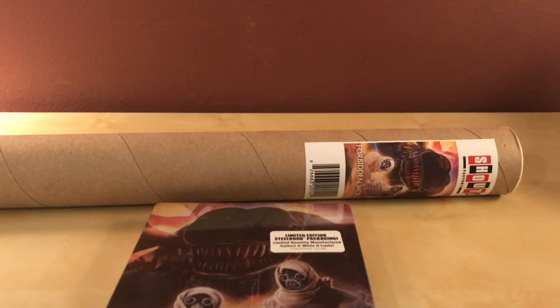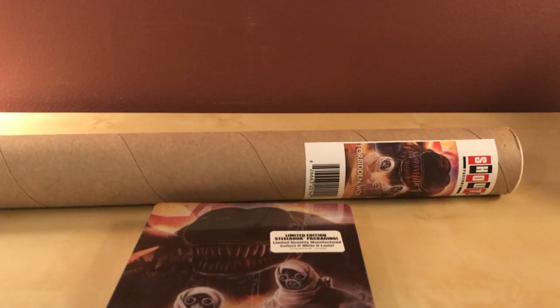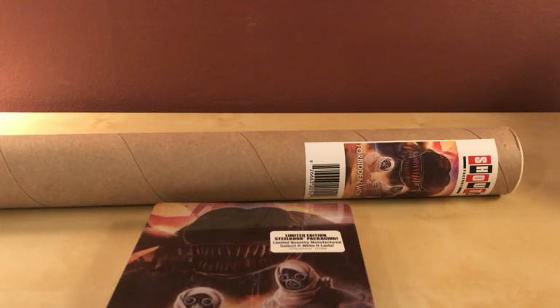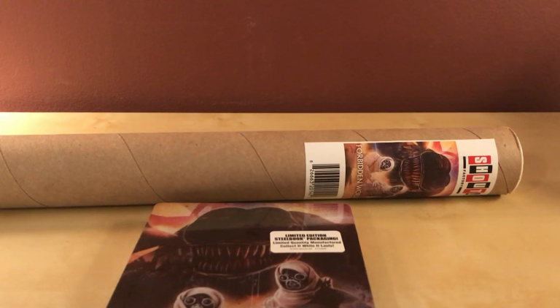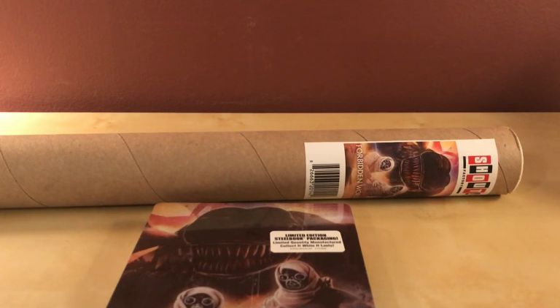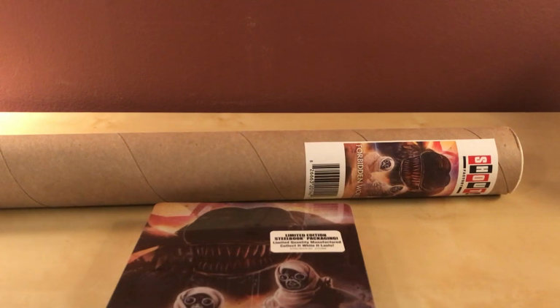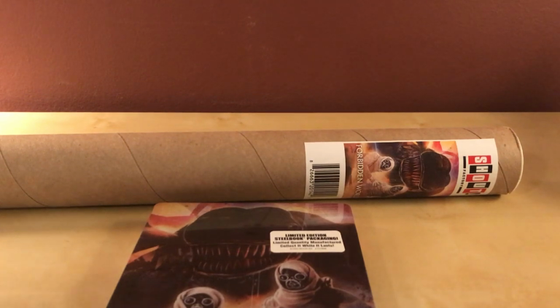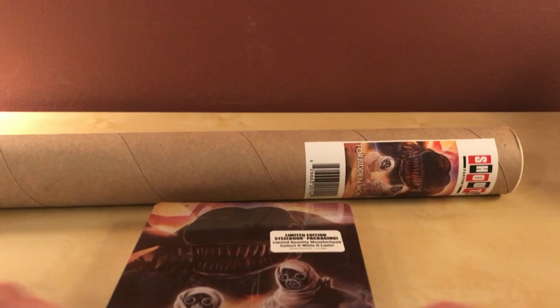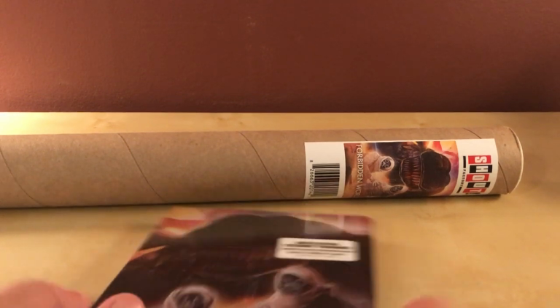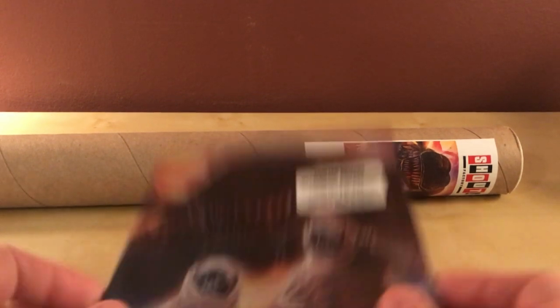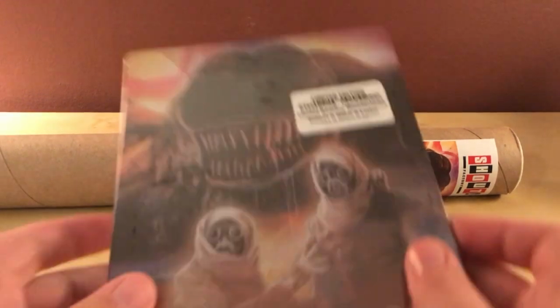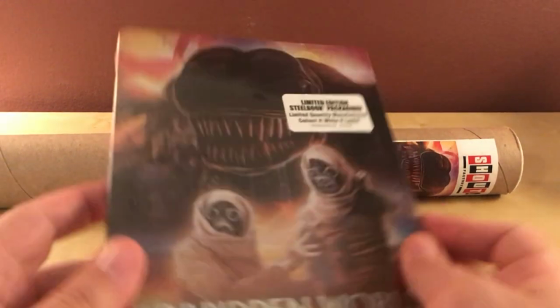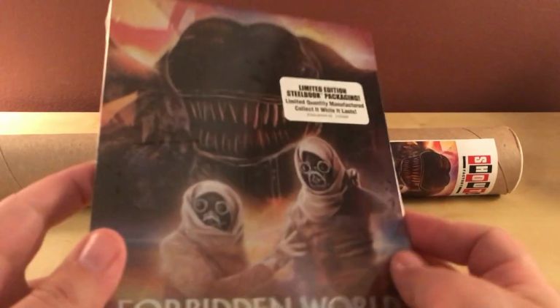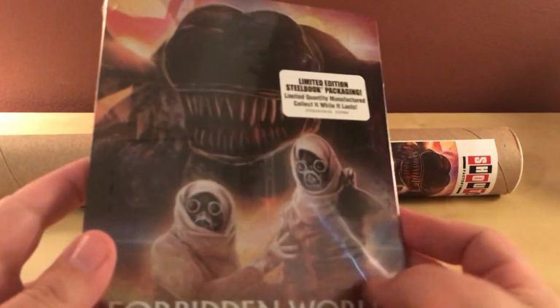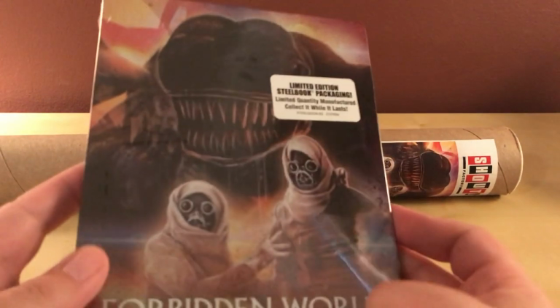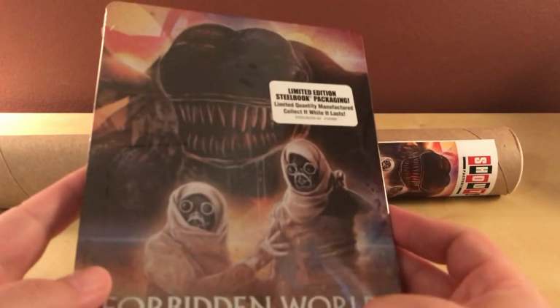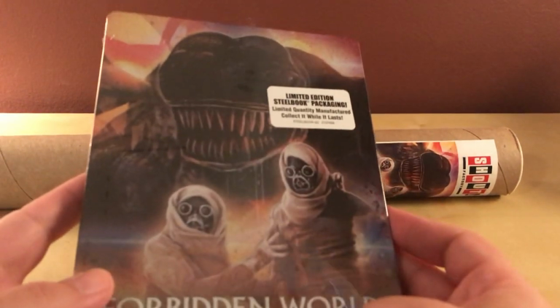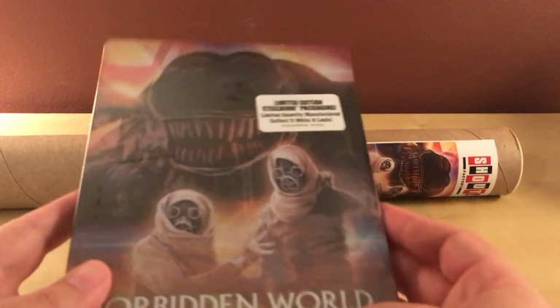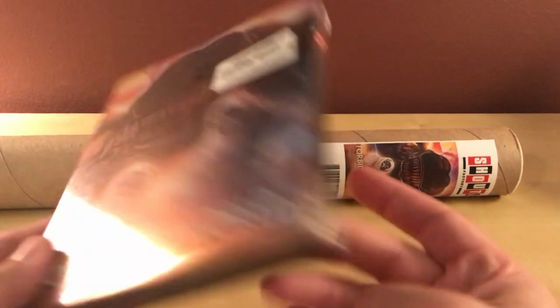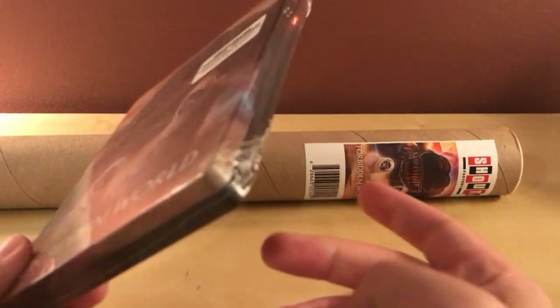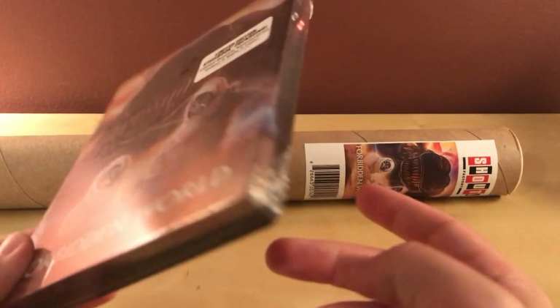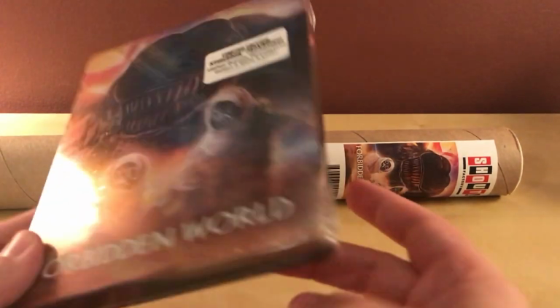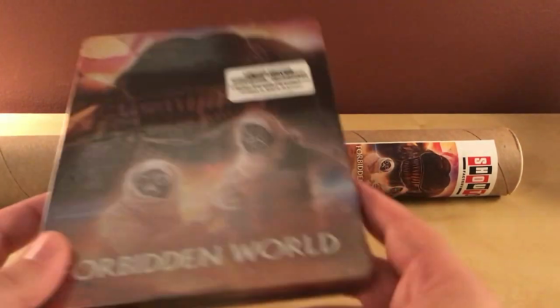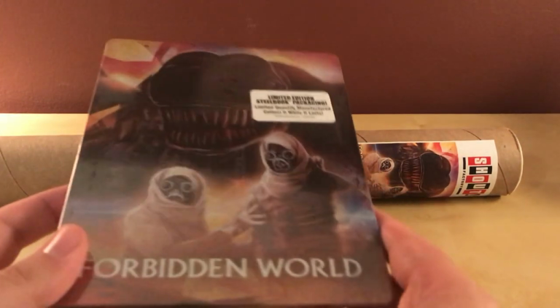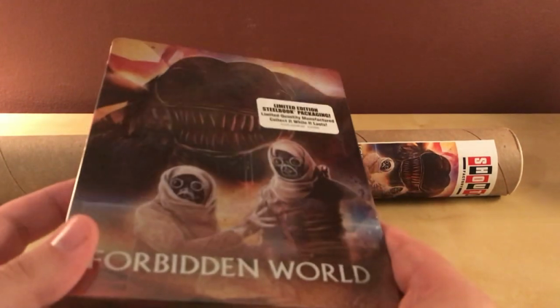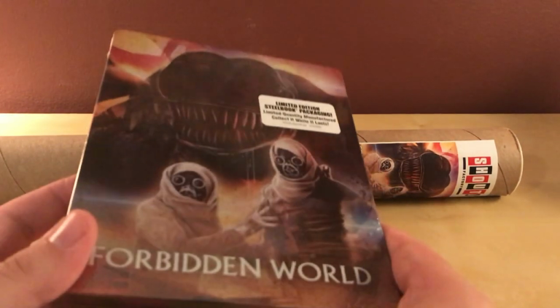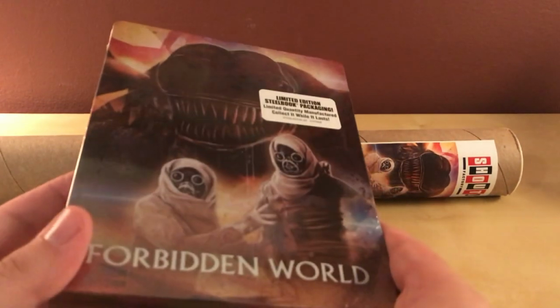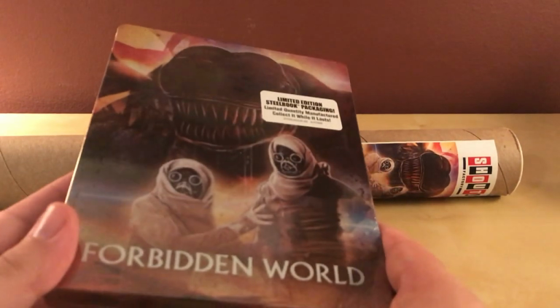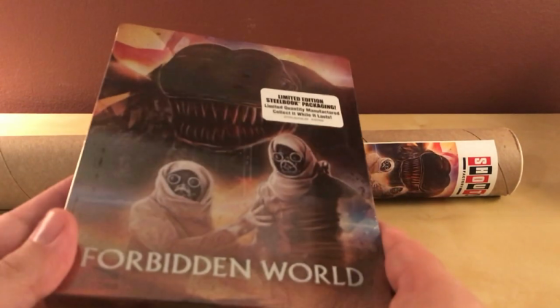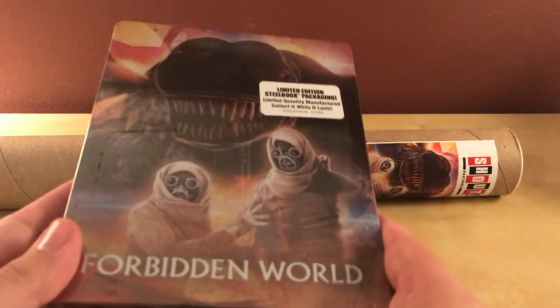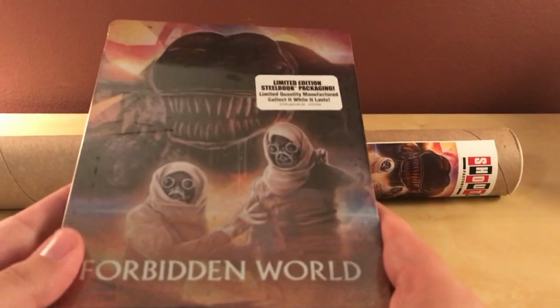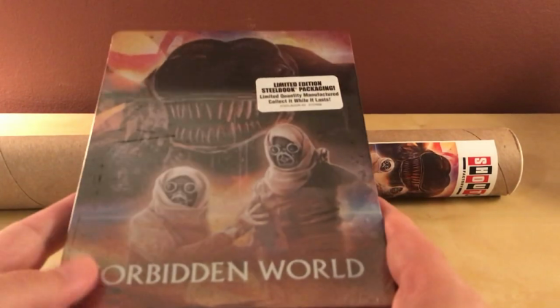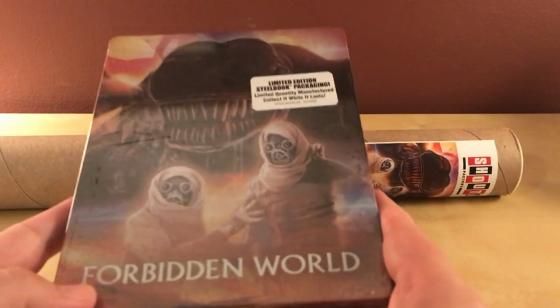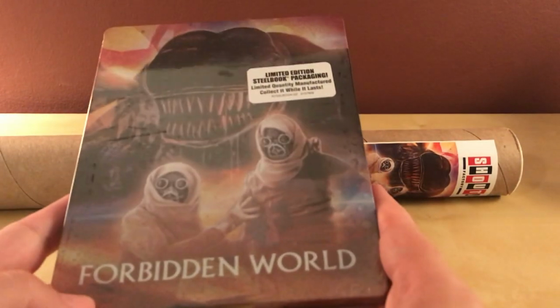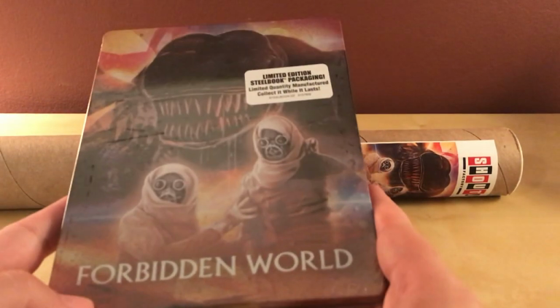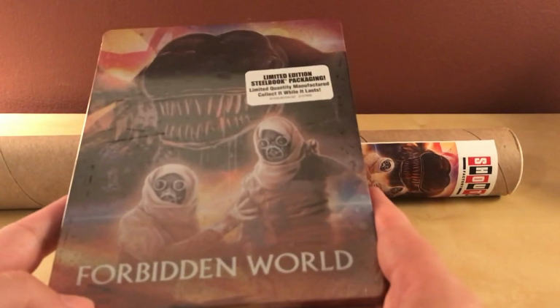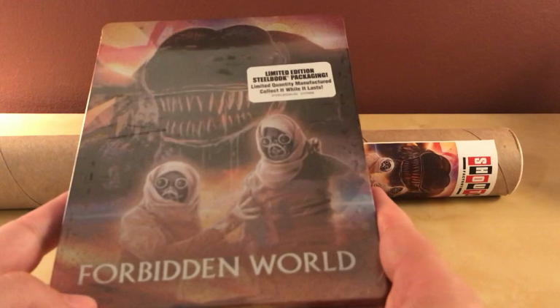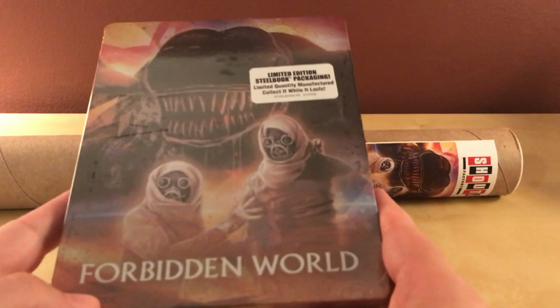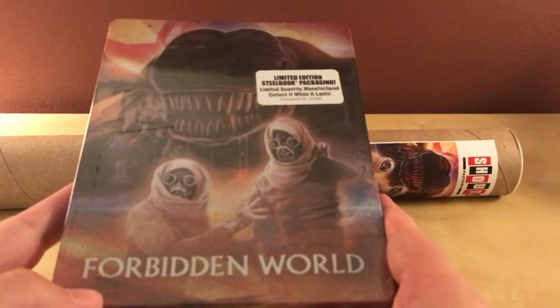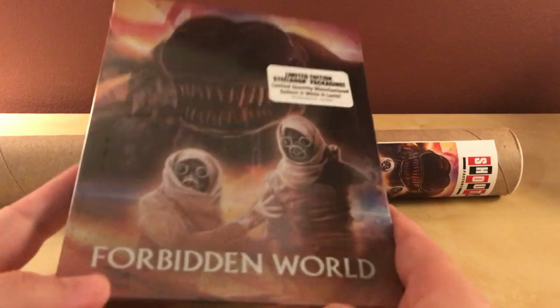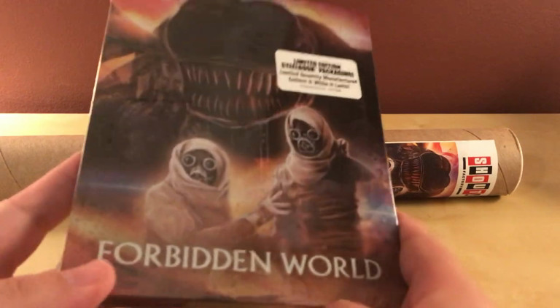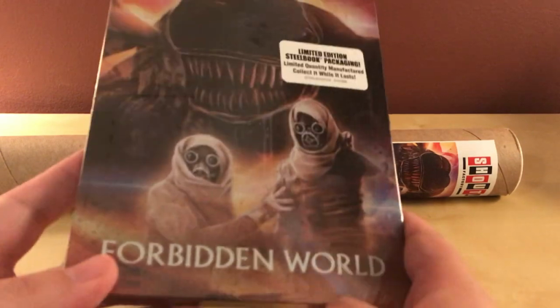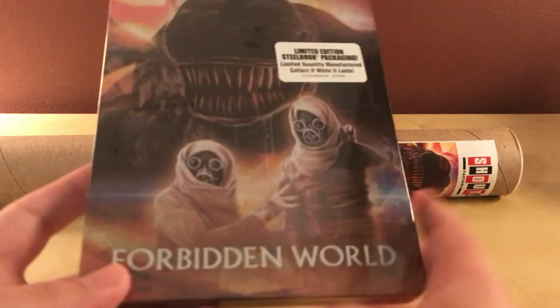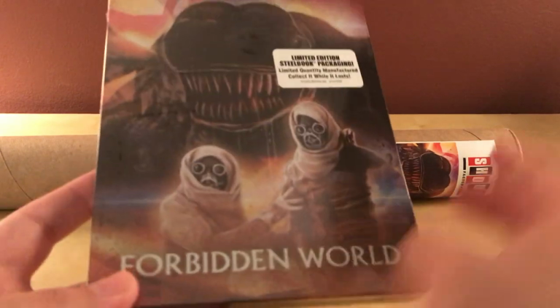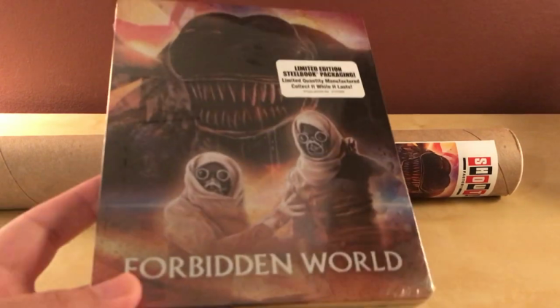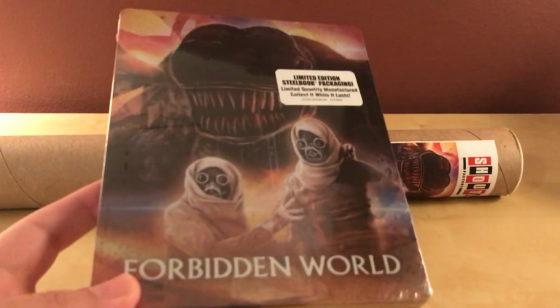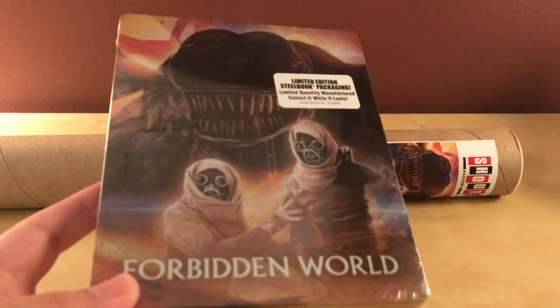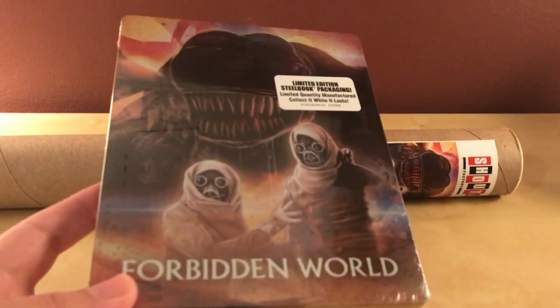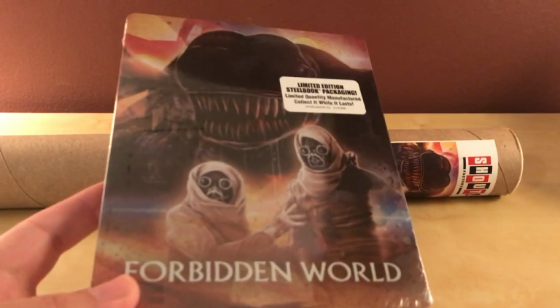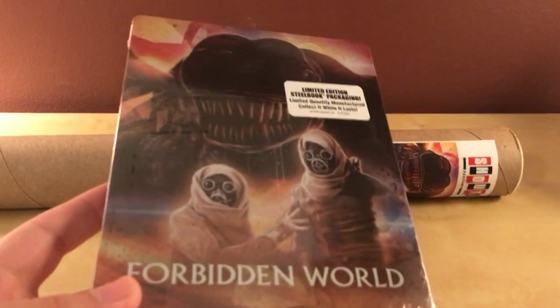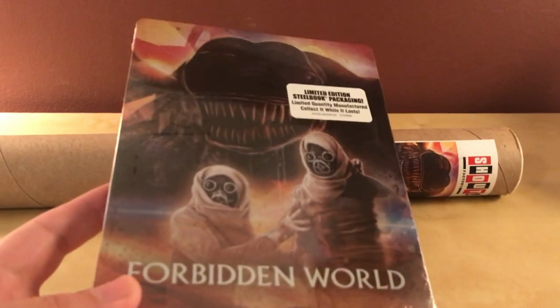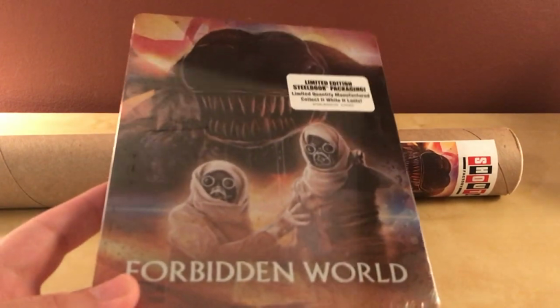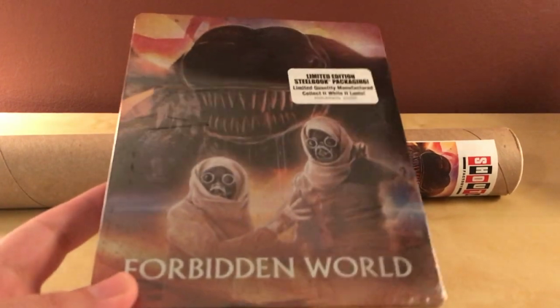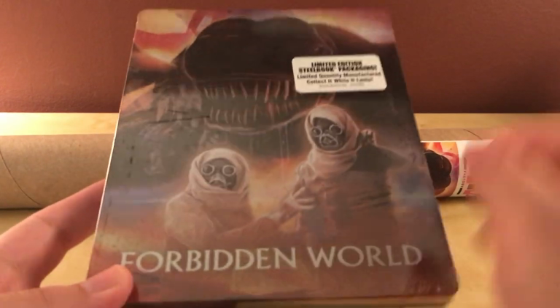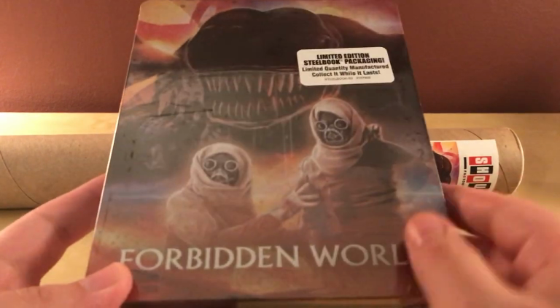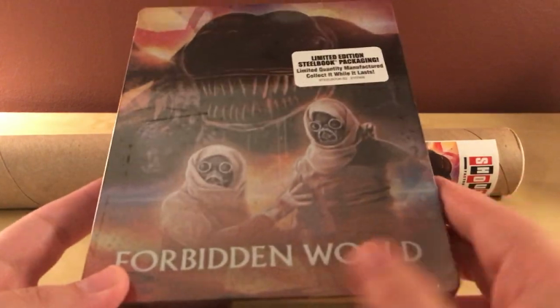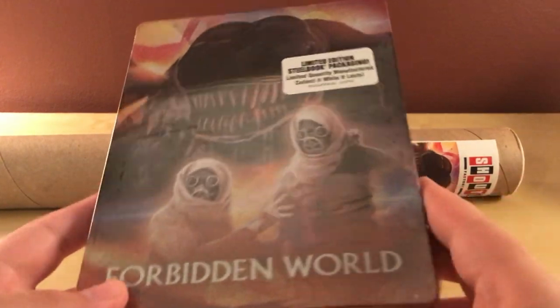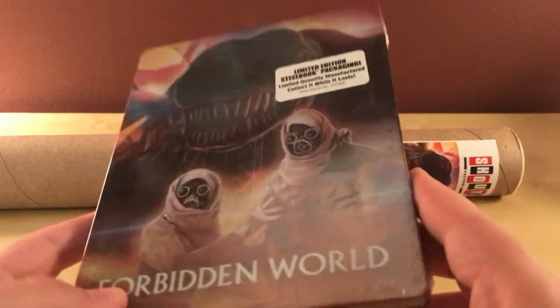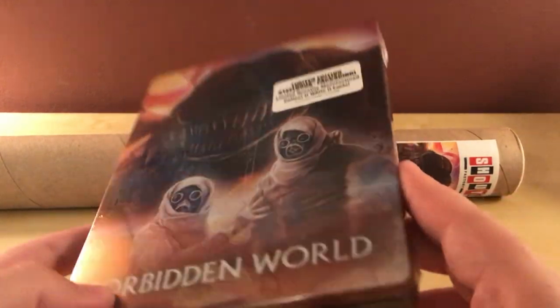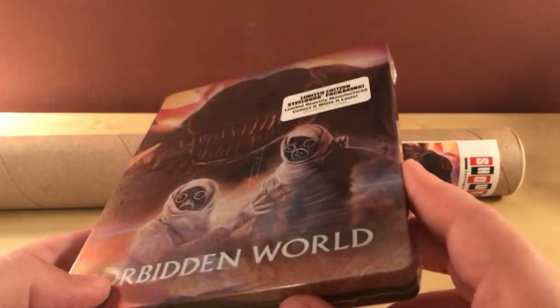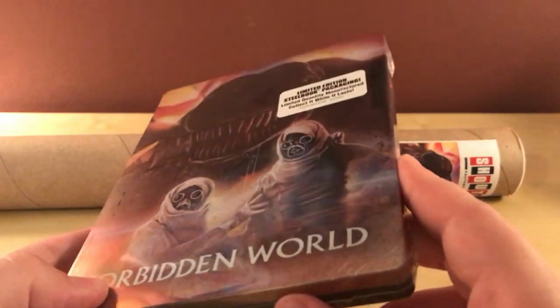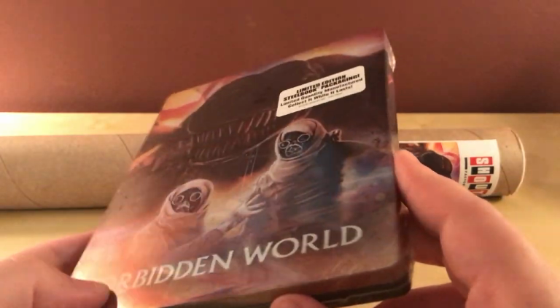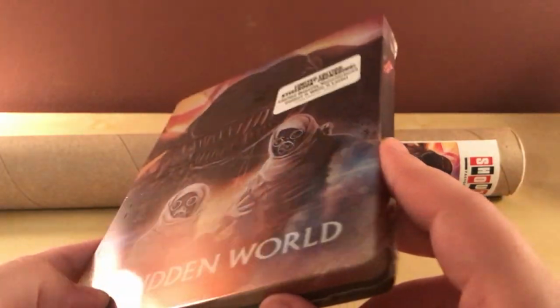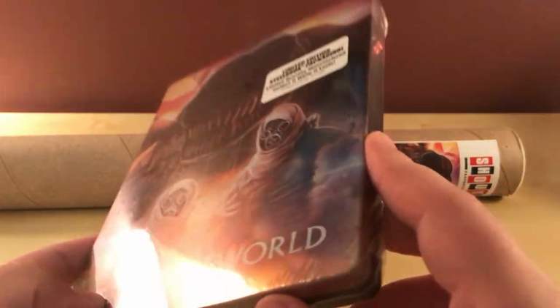Hey, what's up, guys? I, like many people, have purchased this Forbidden World steelbook from Screen Factory. I have never seen the film.